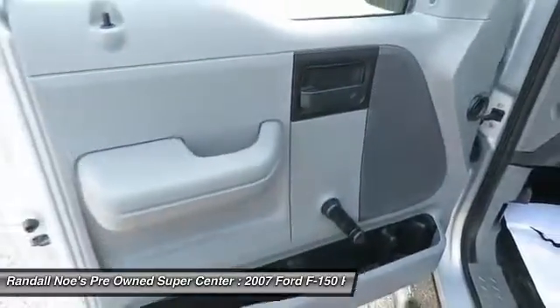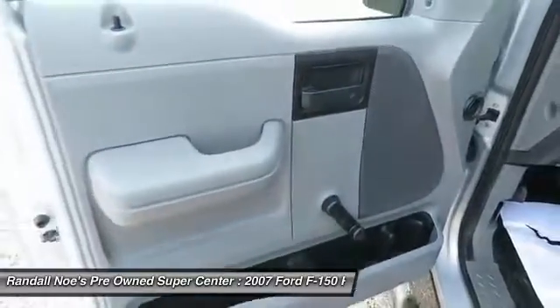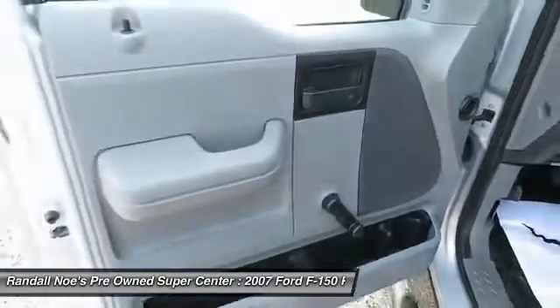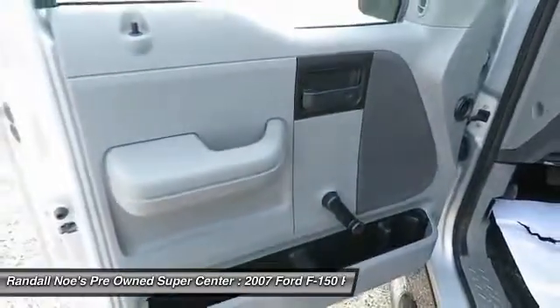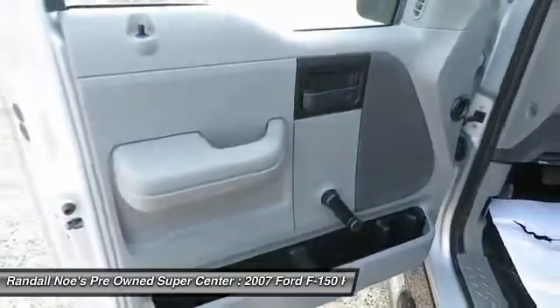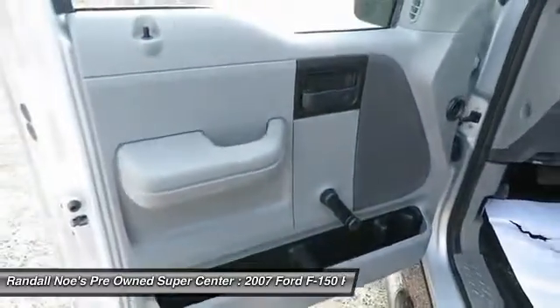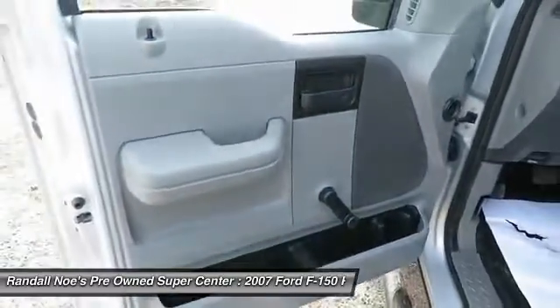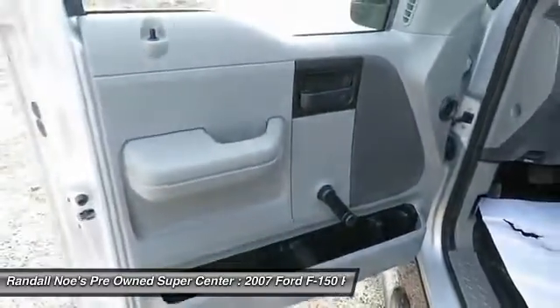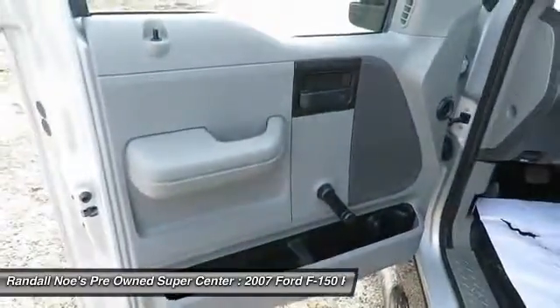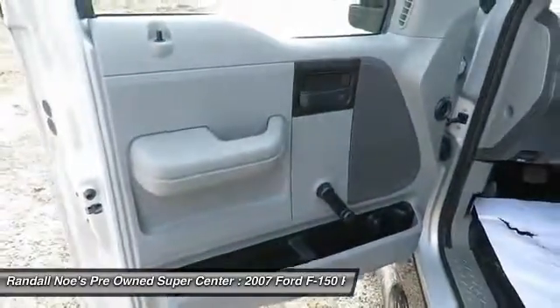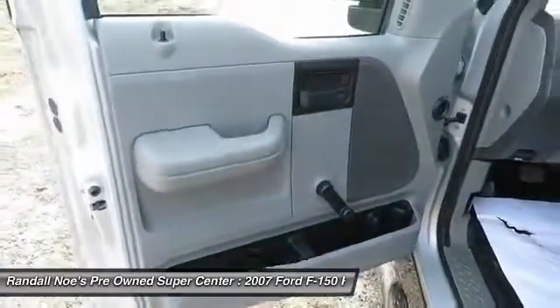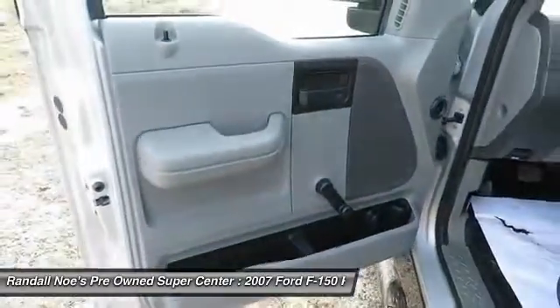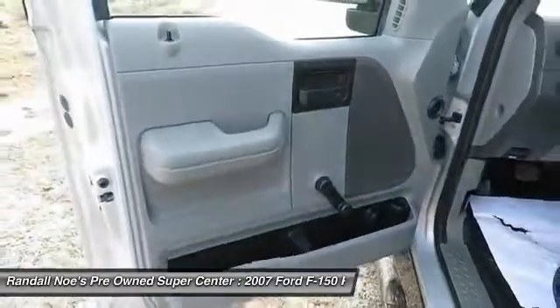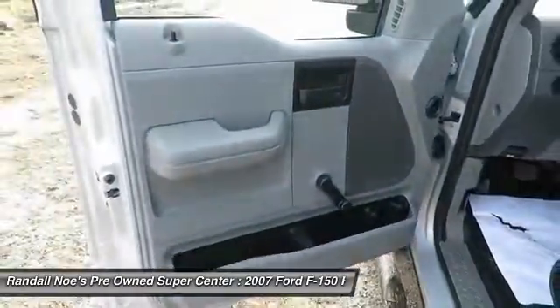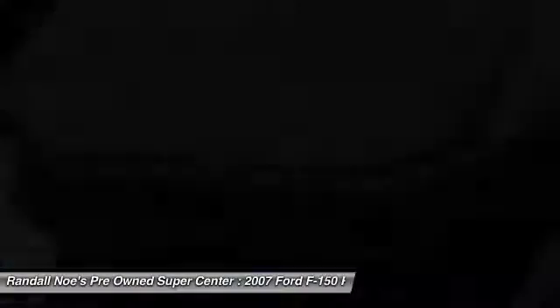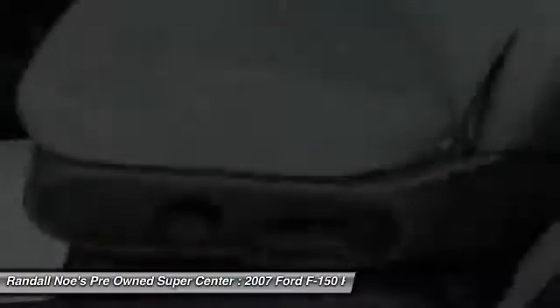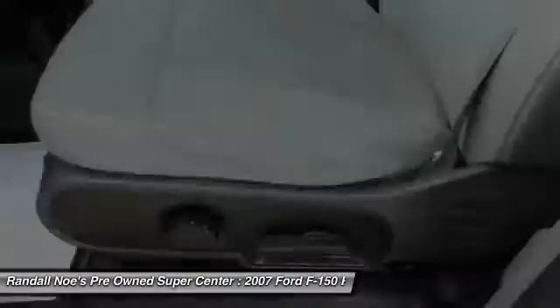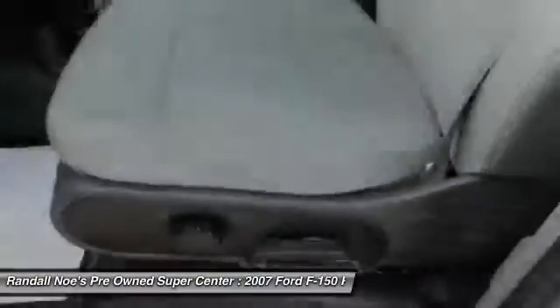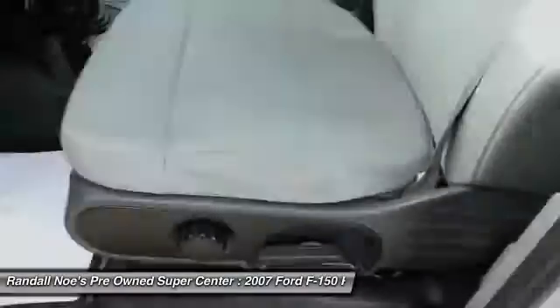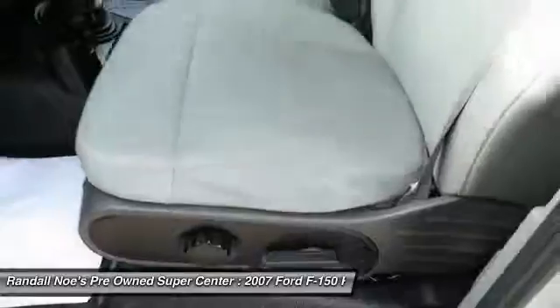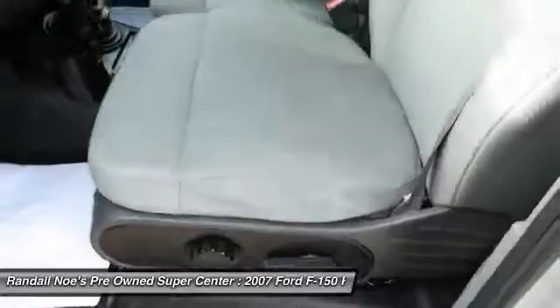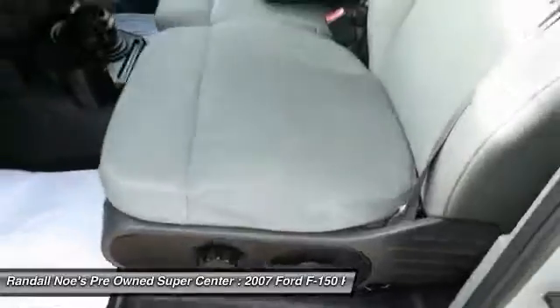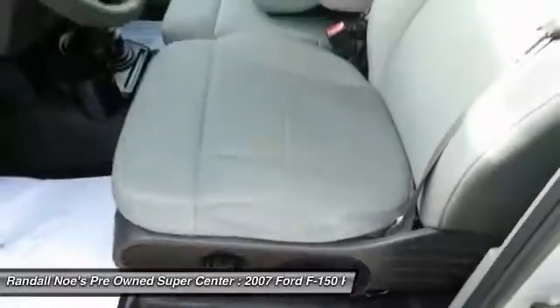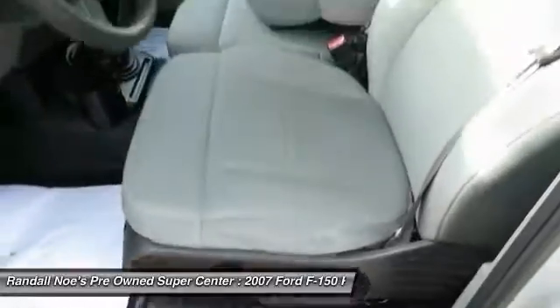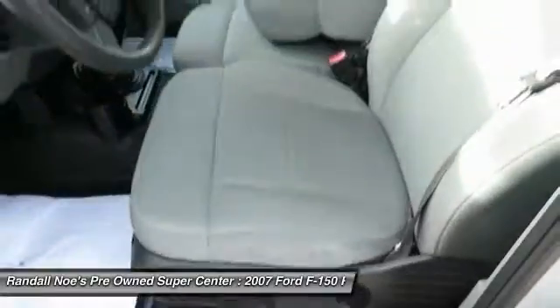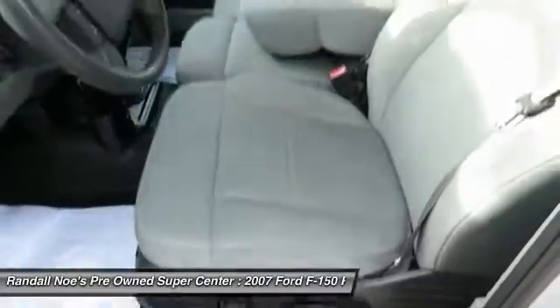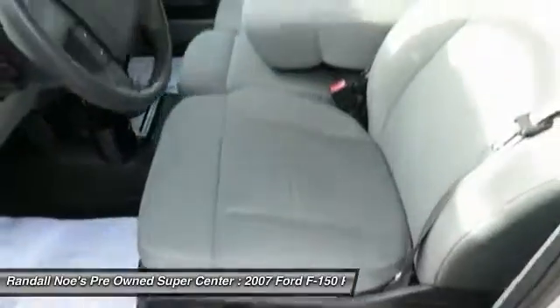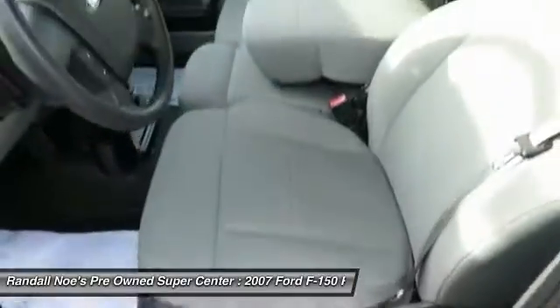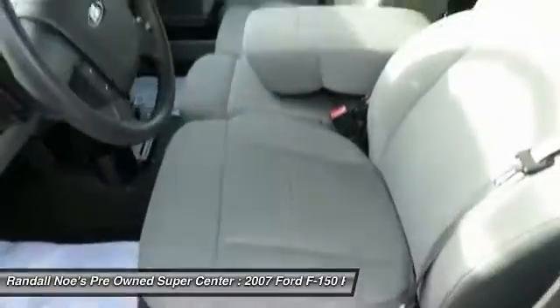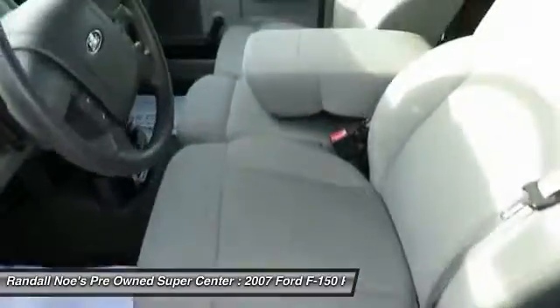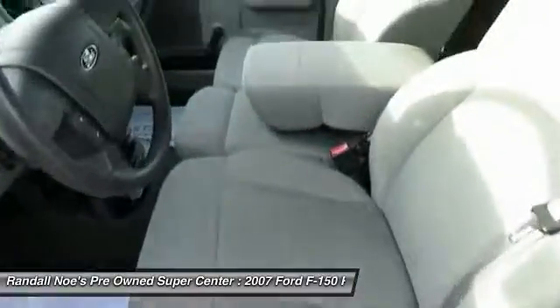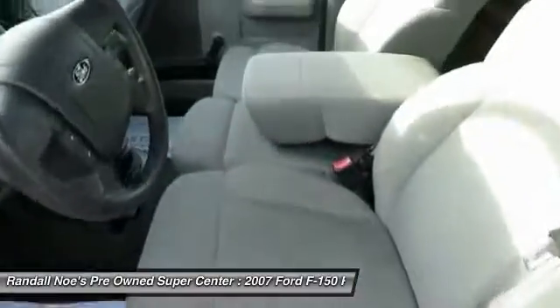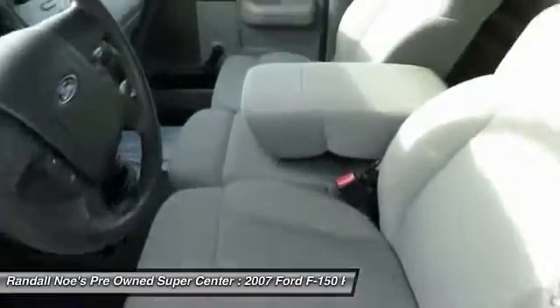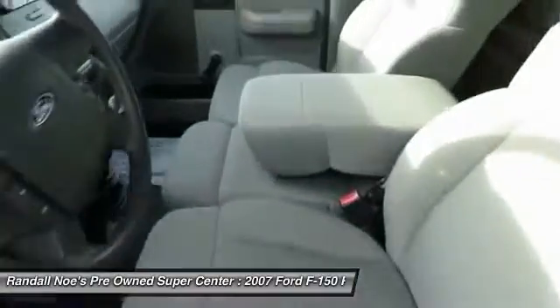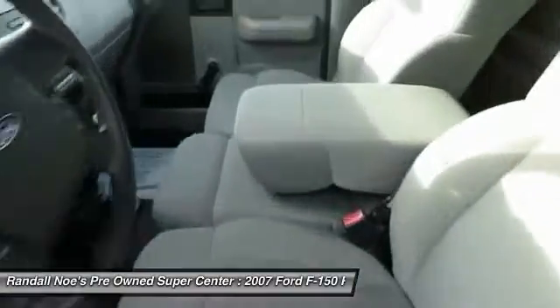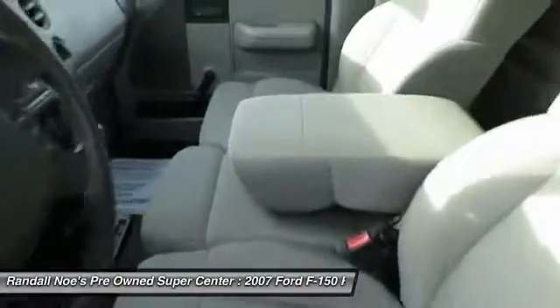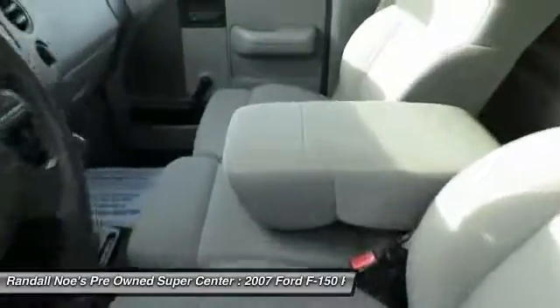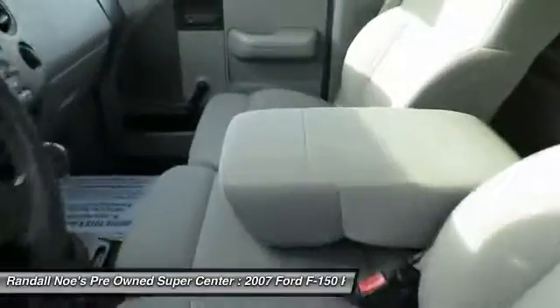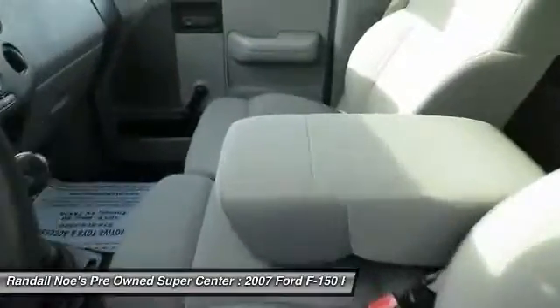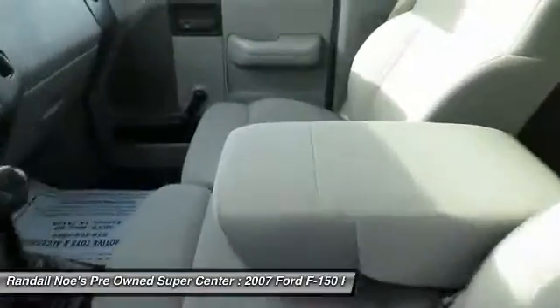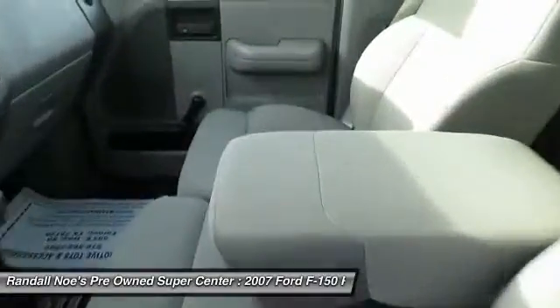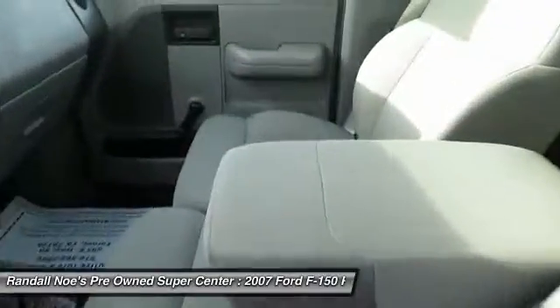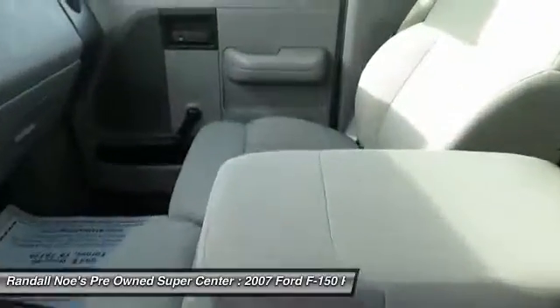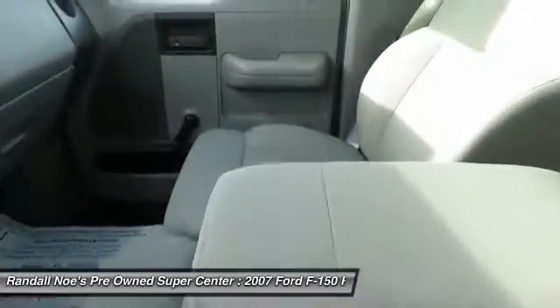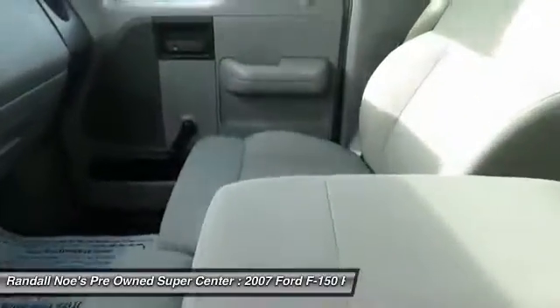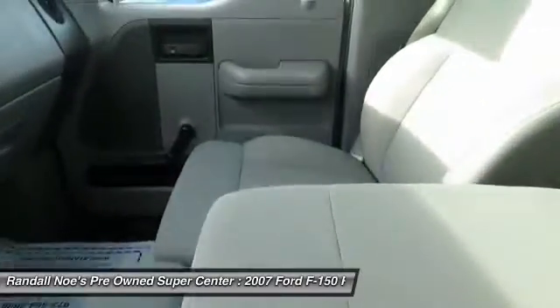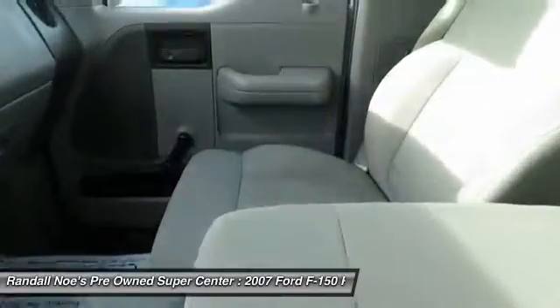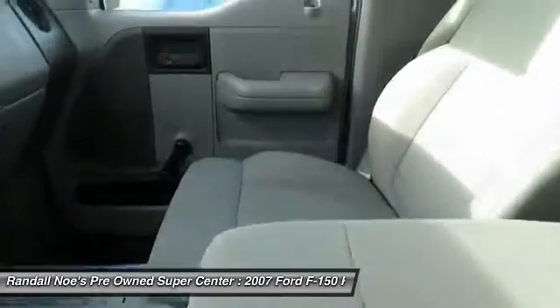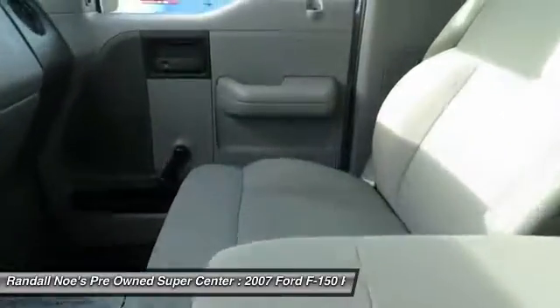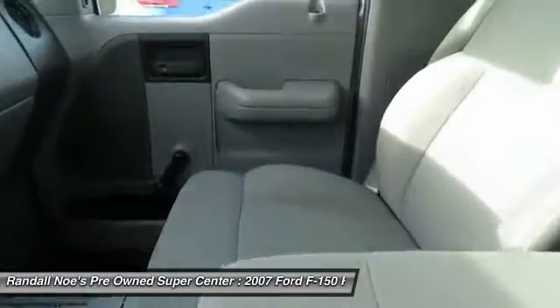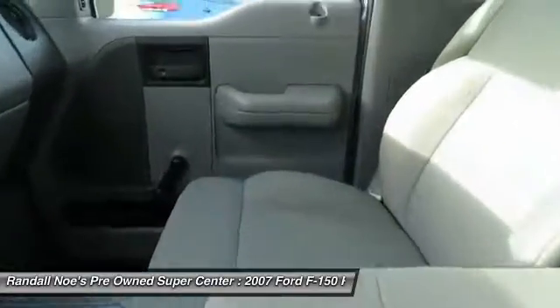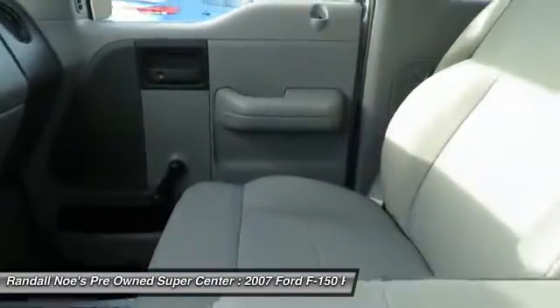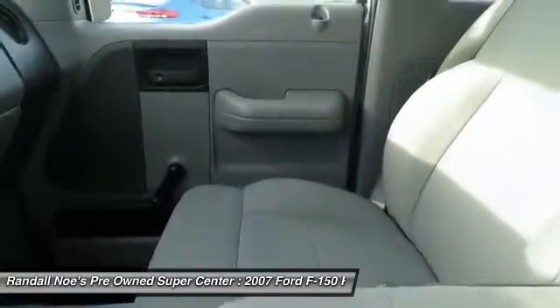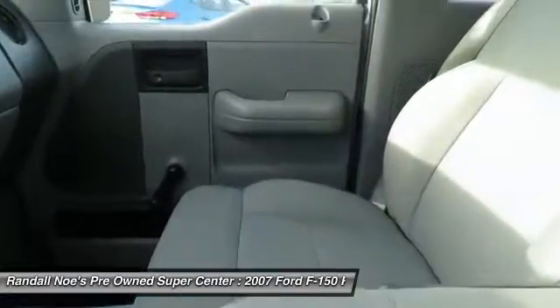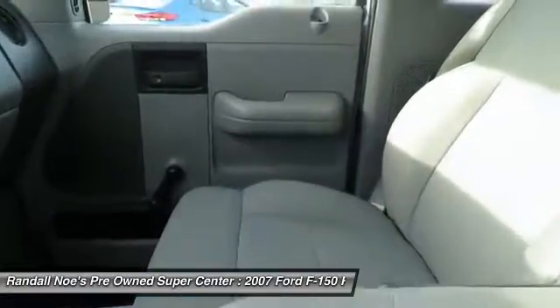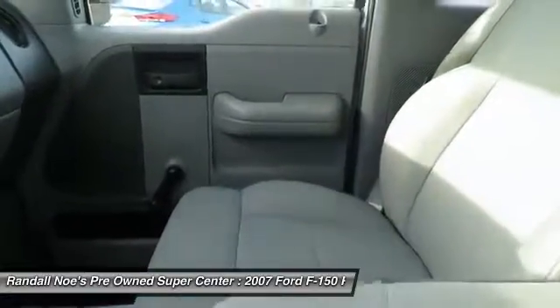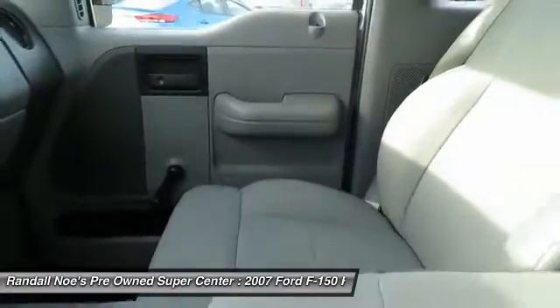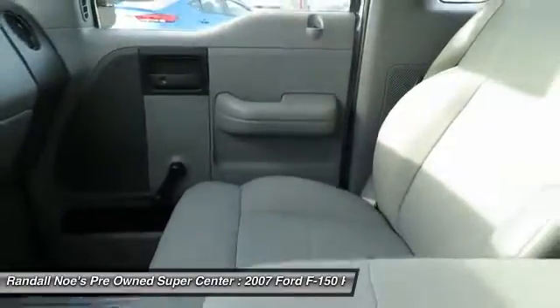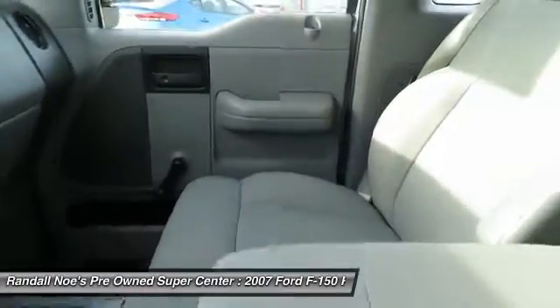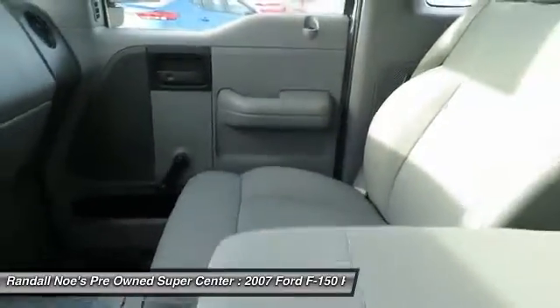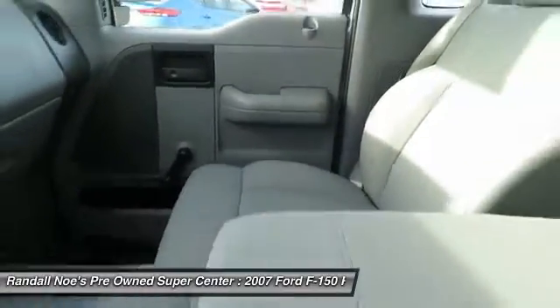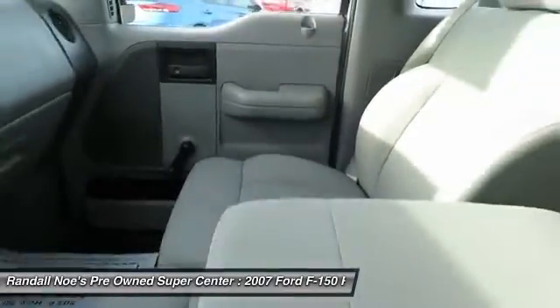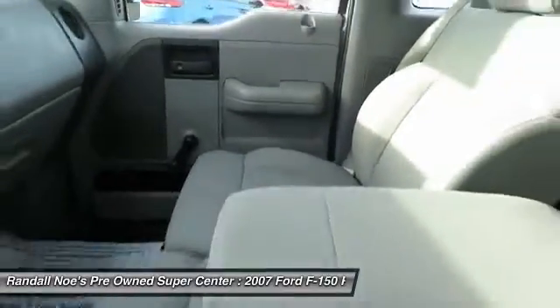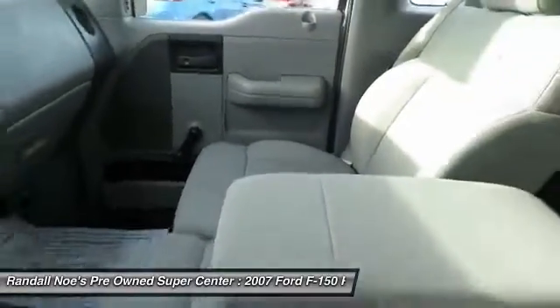Rear Wheel Drive. Black Door Handles. Removable Locking Tailgate. Four Piece Floor Mat Set.